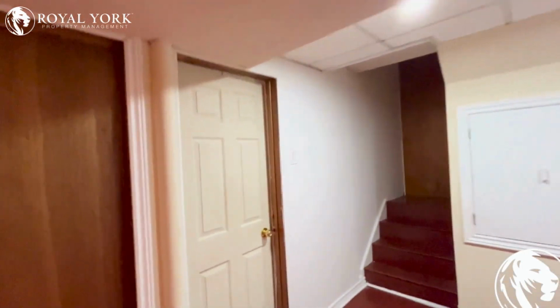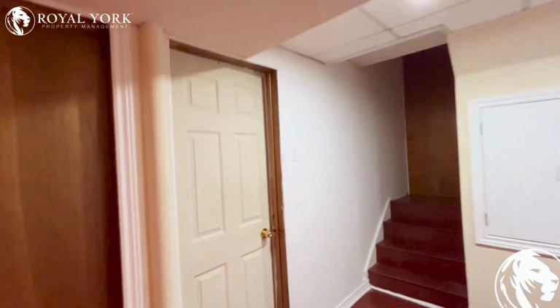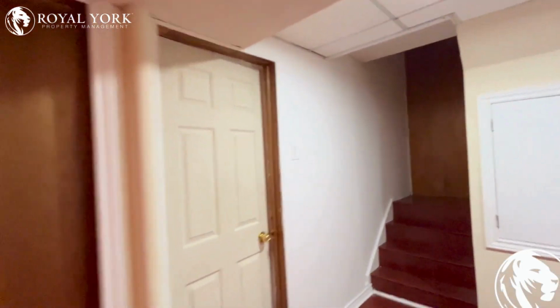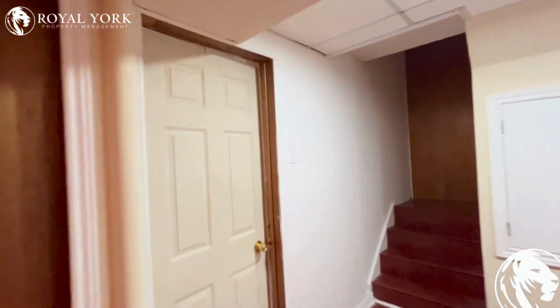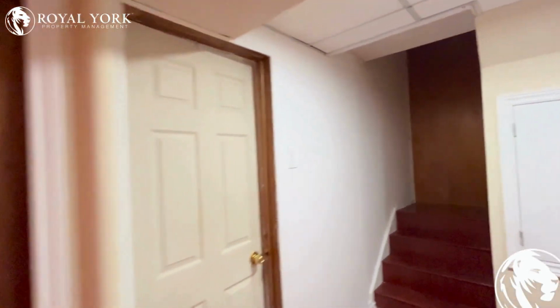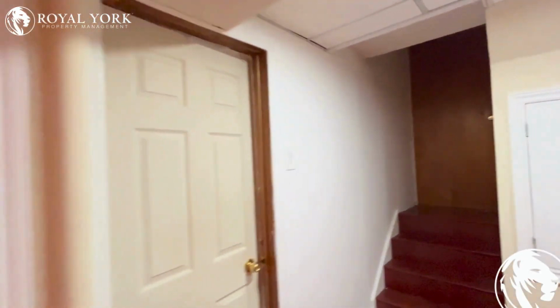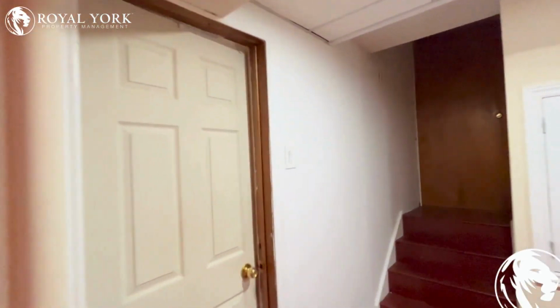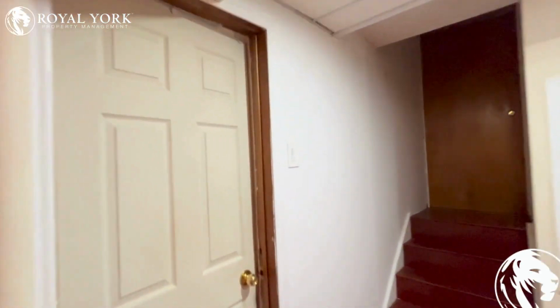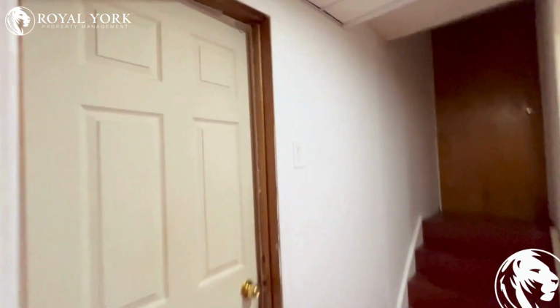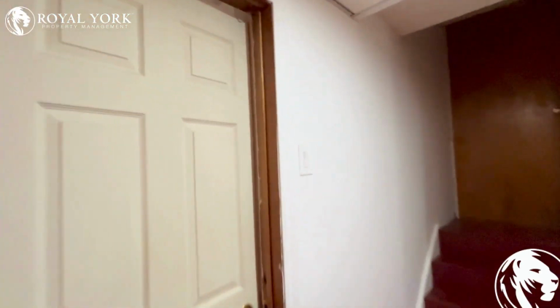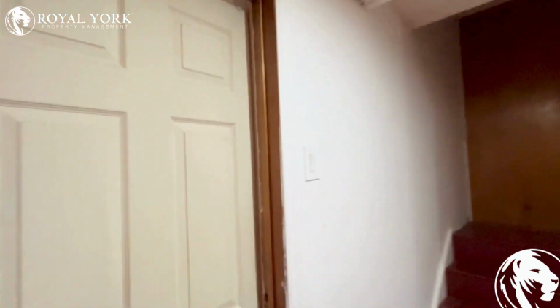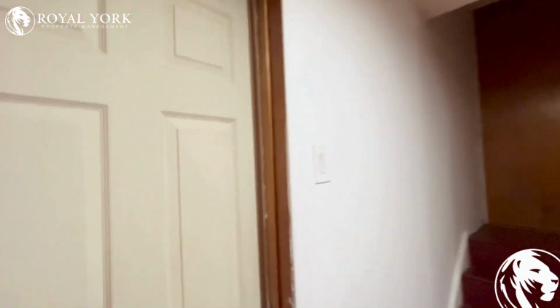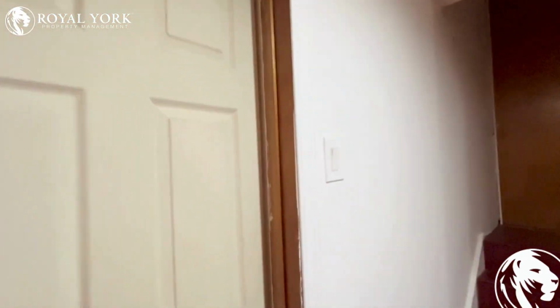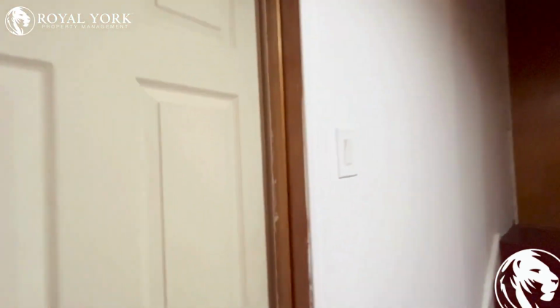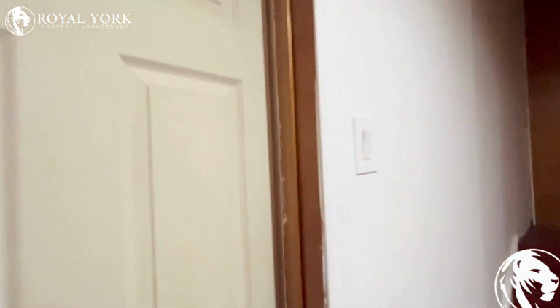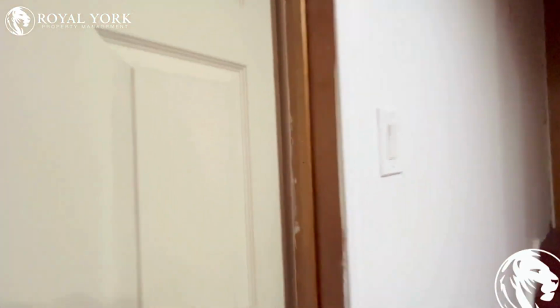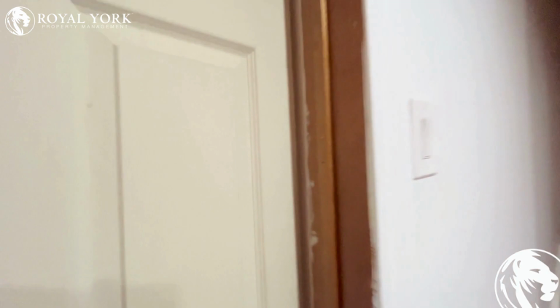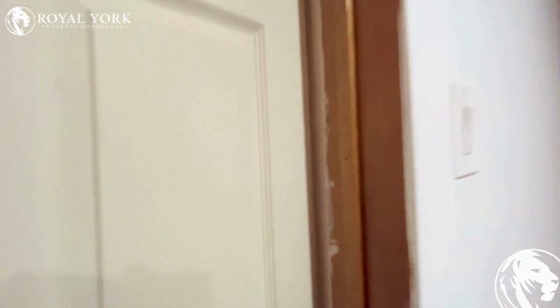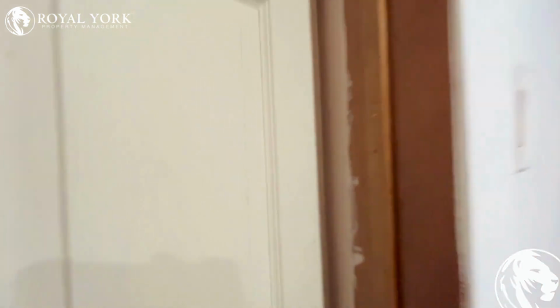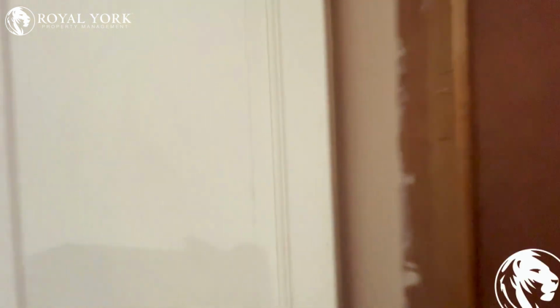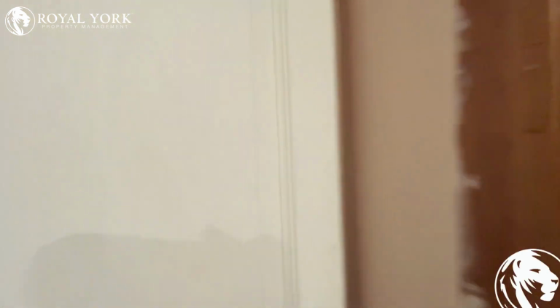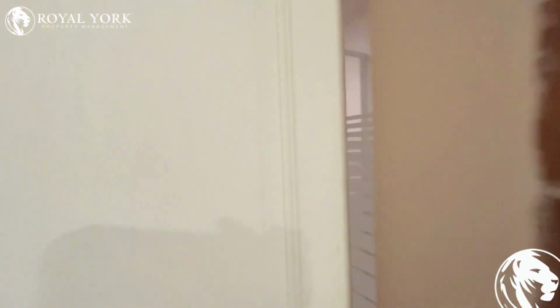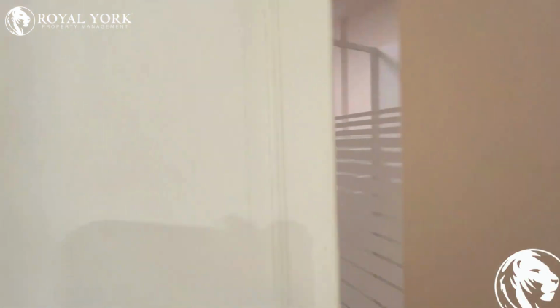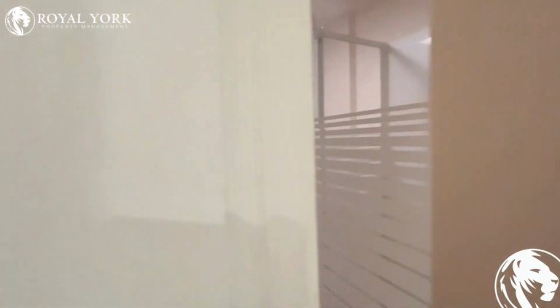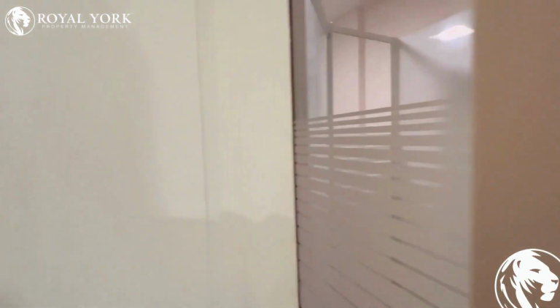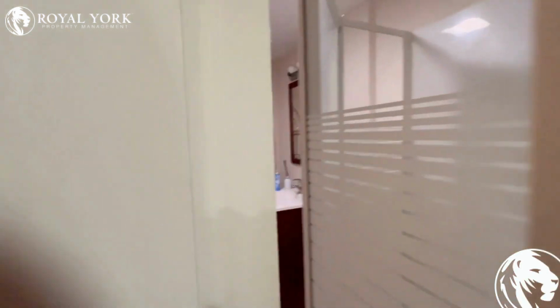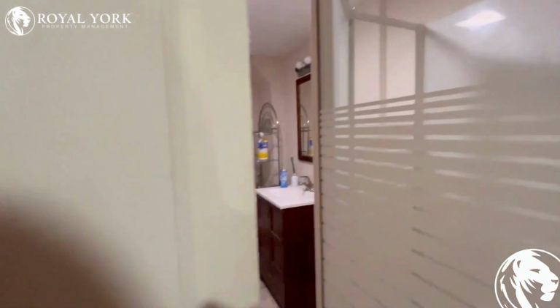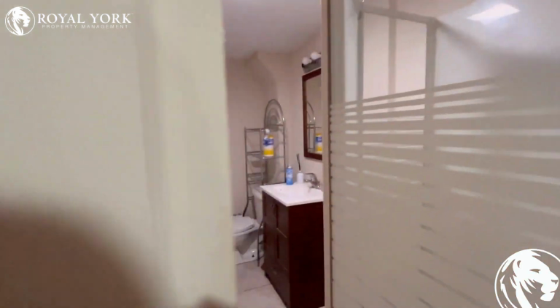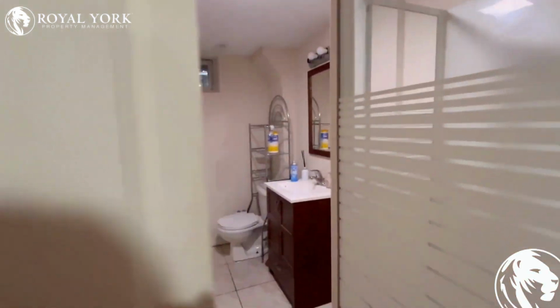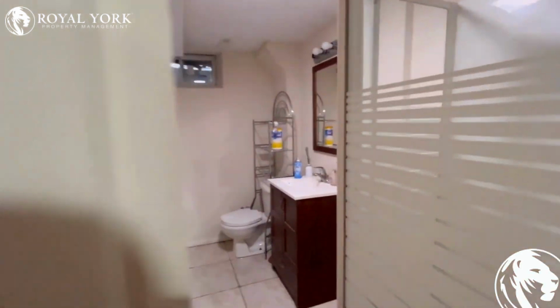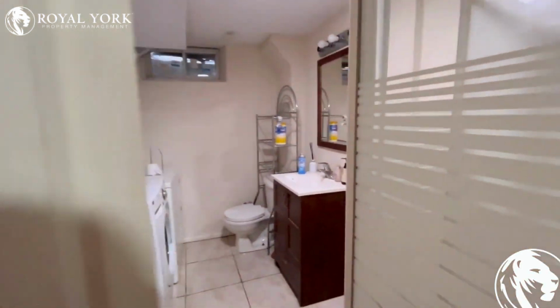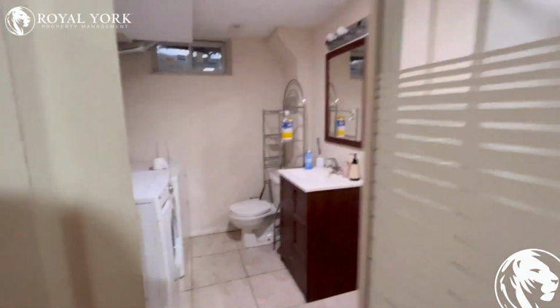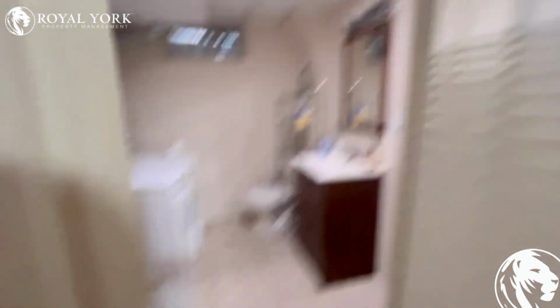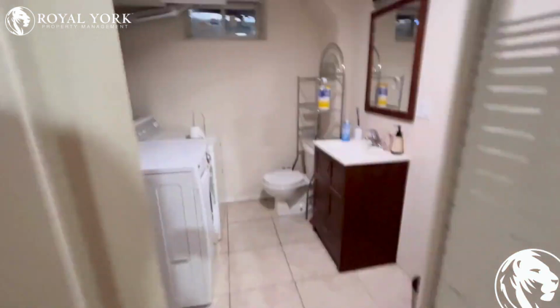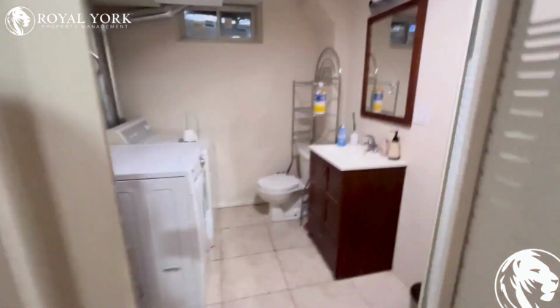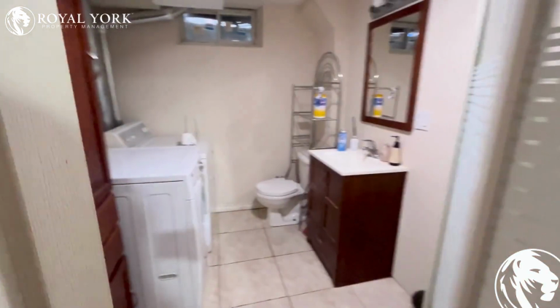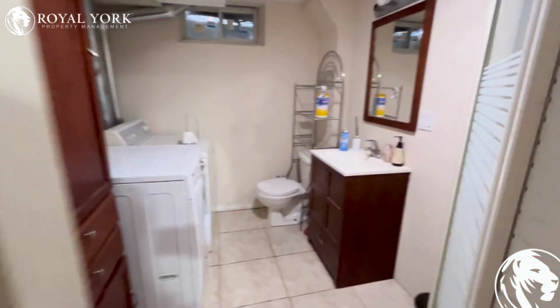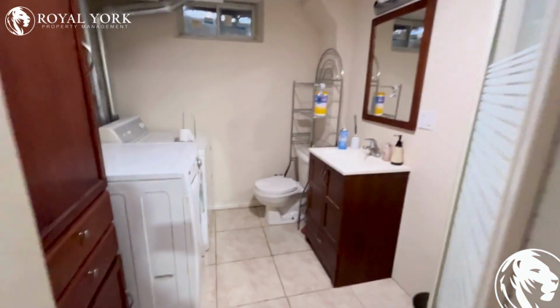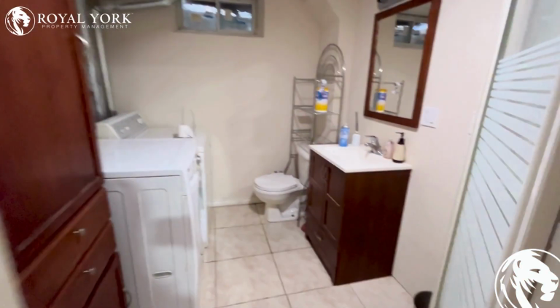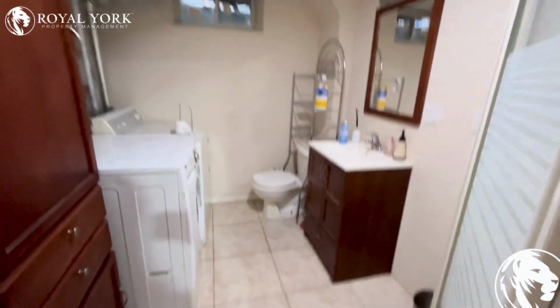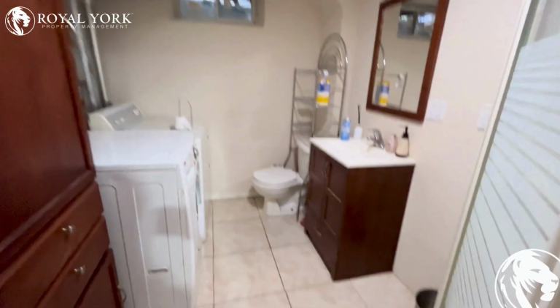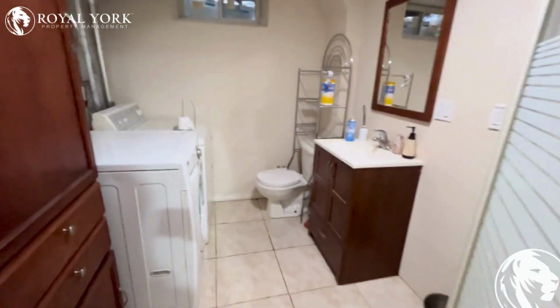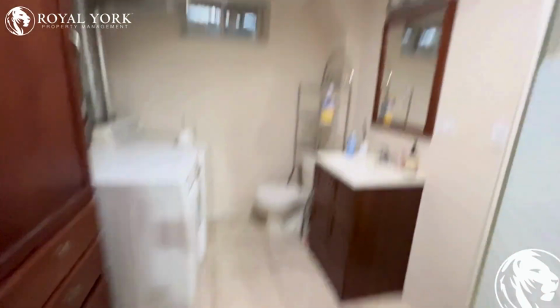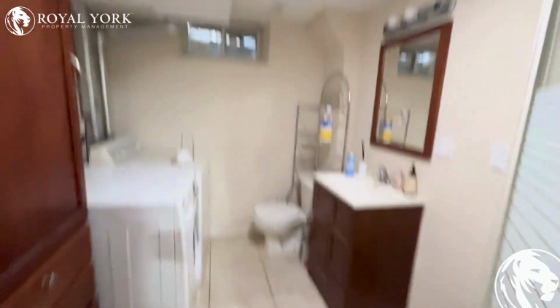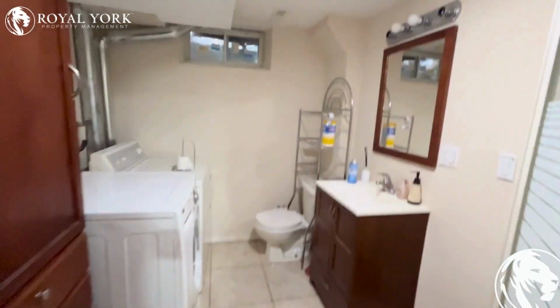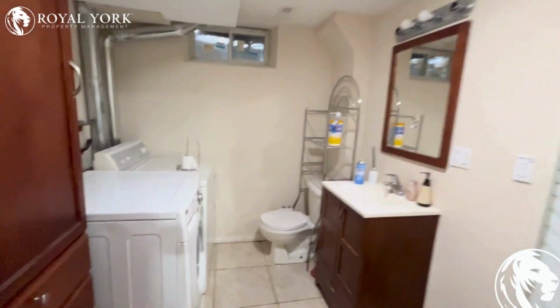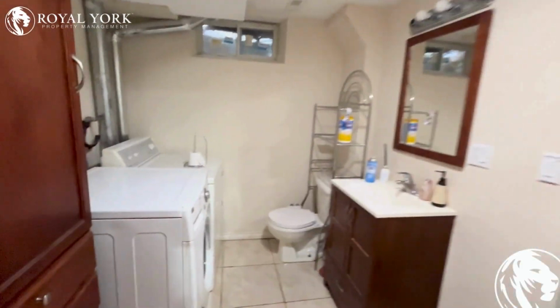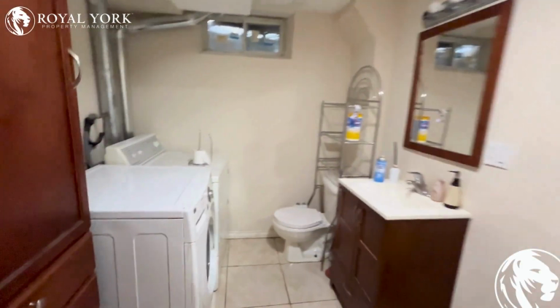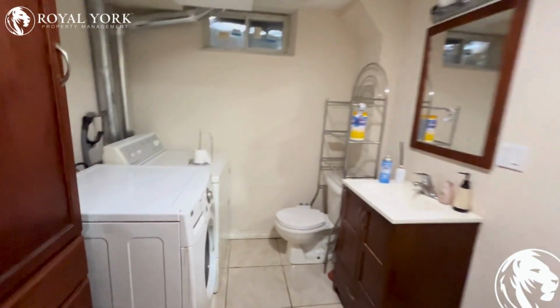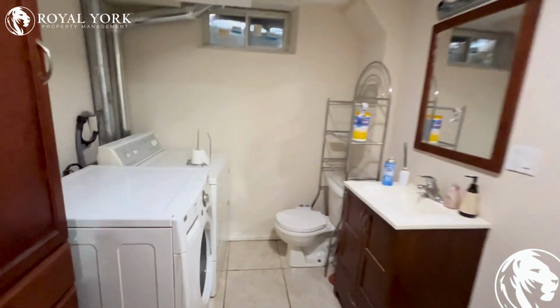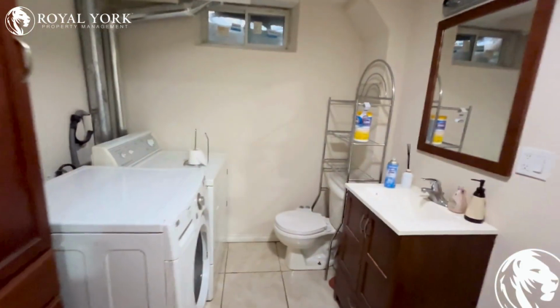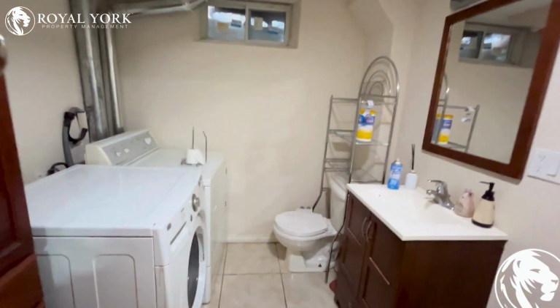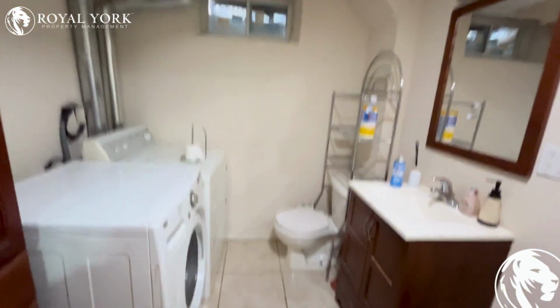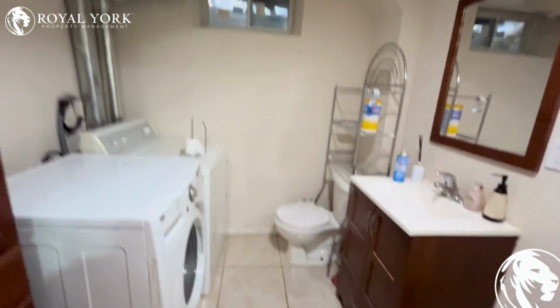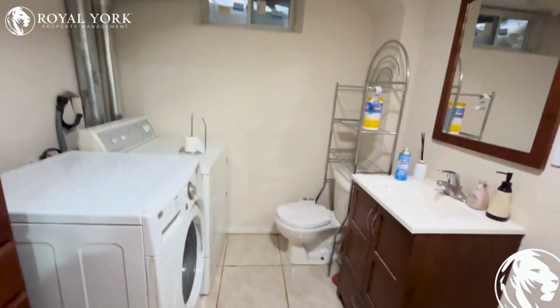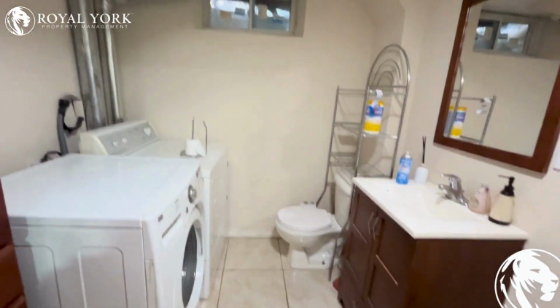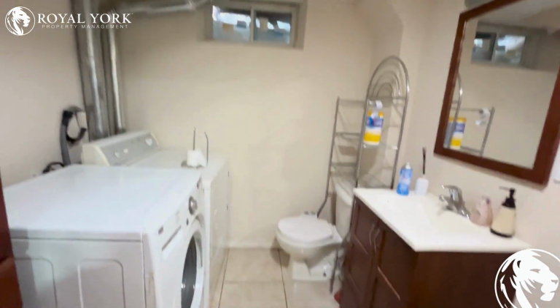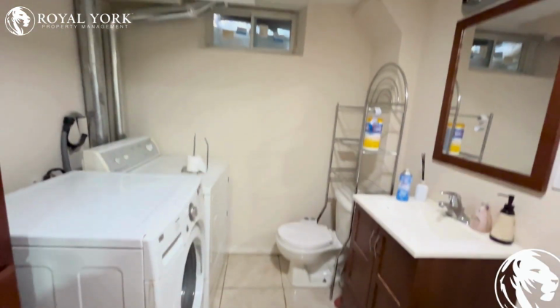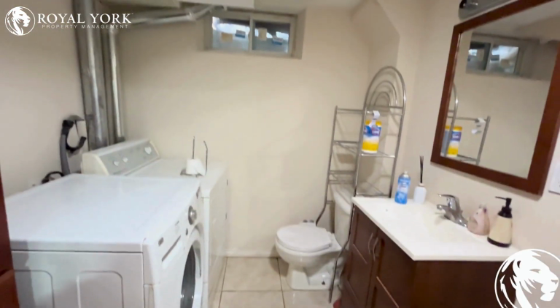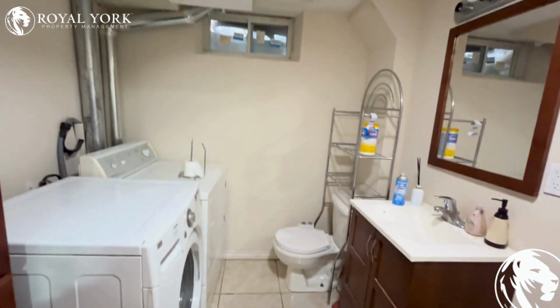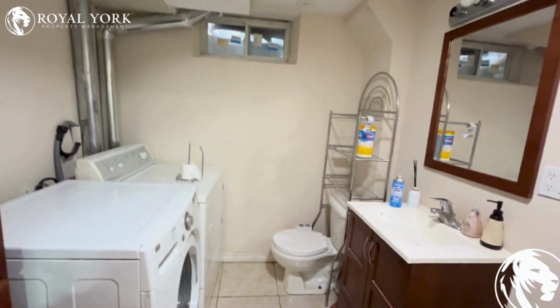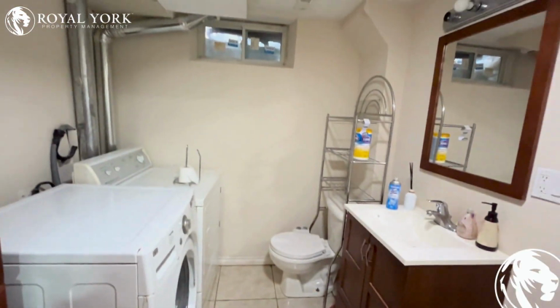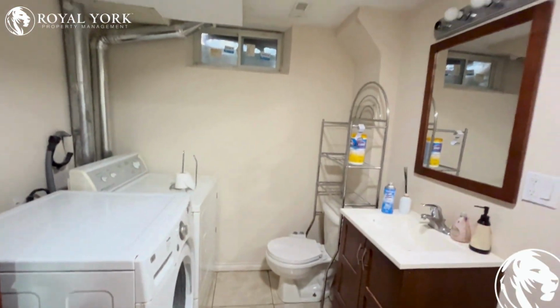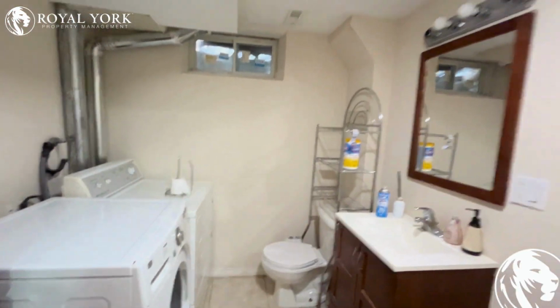Moving on, here's the three-piece bathroom of the property and an in-suite laundry.